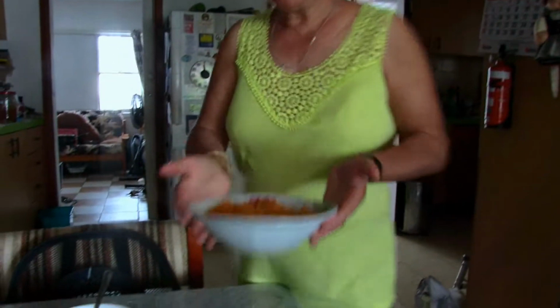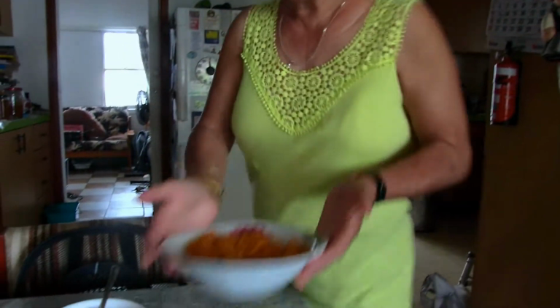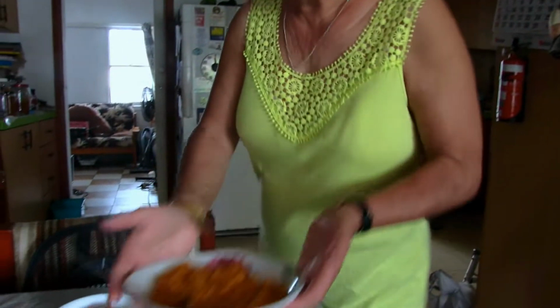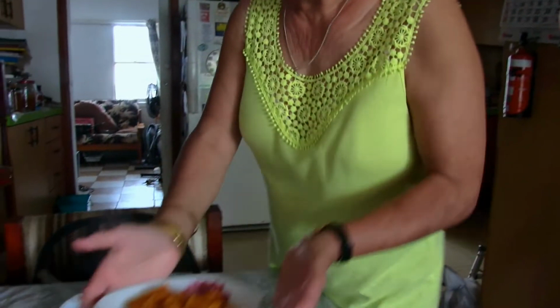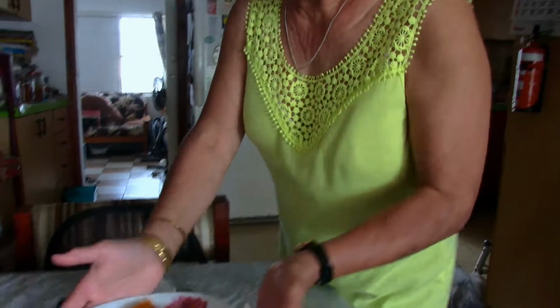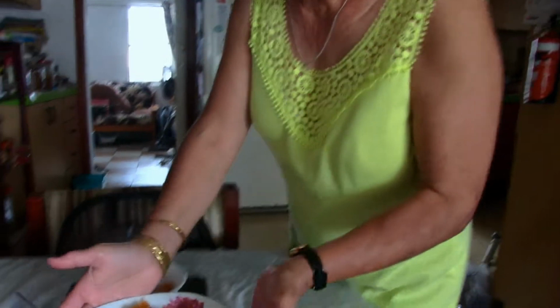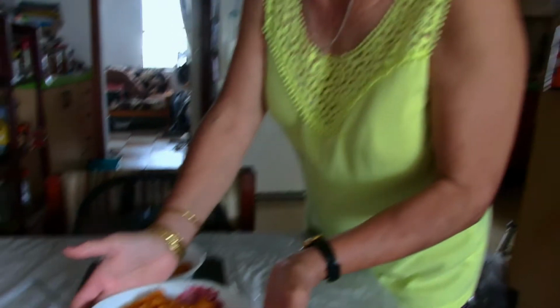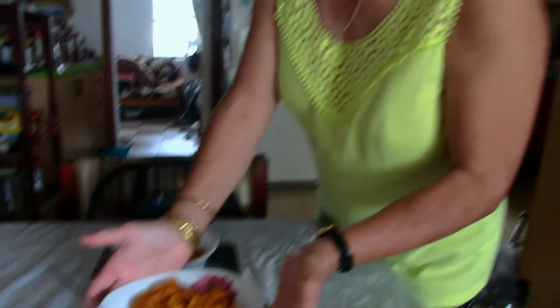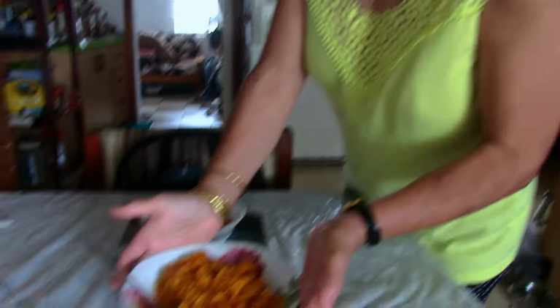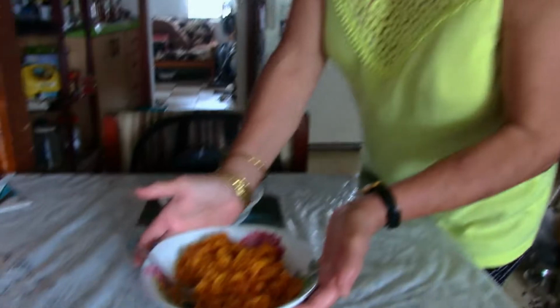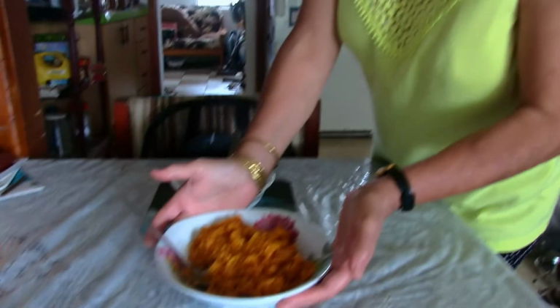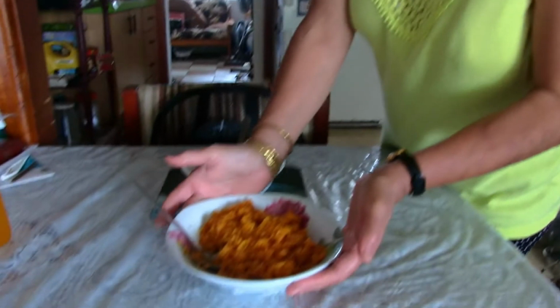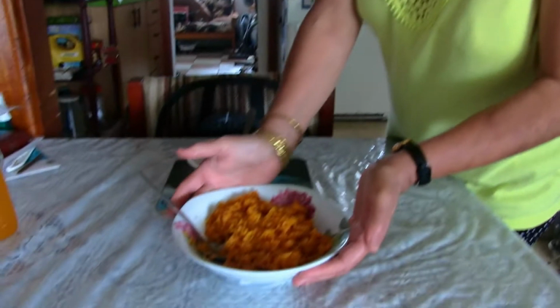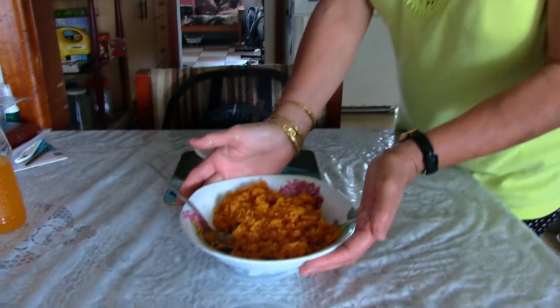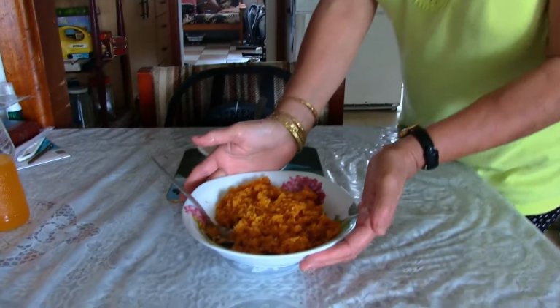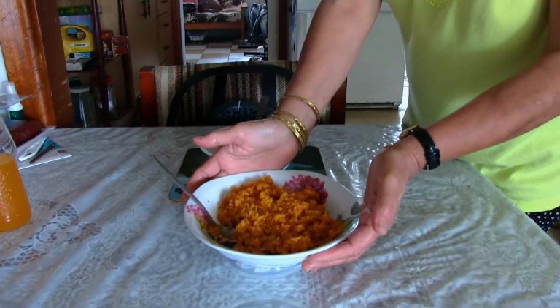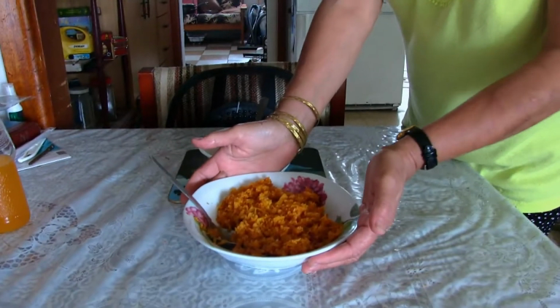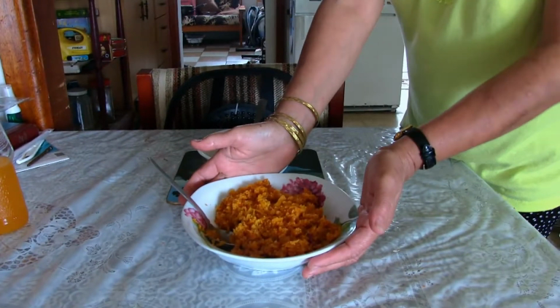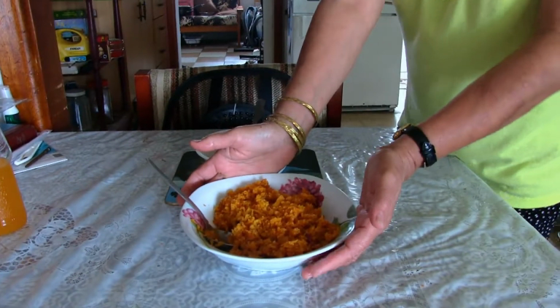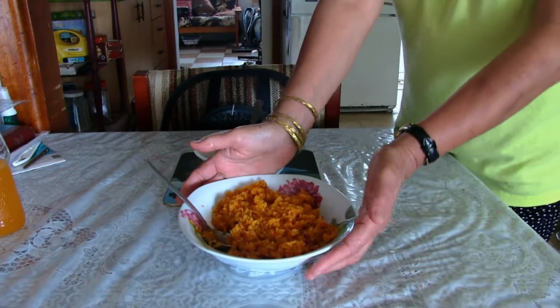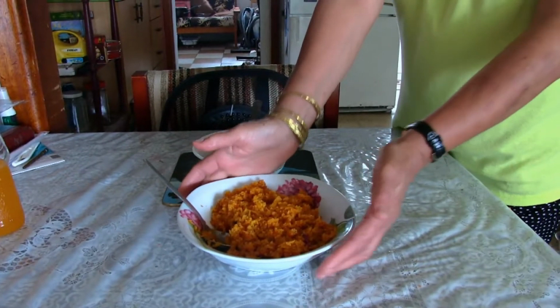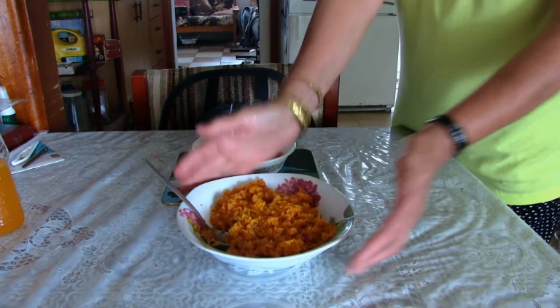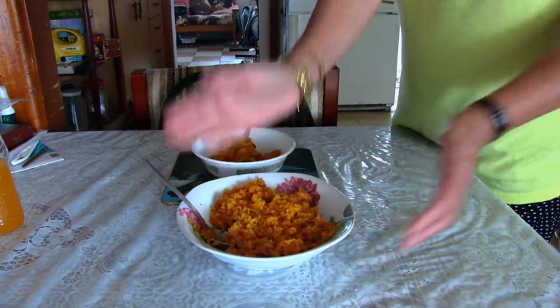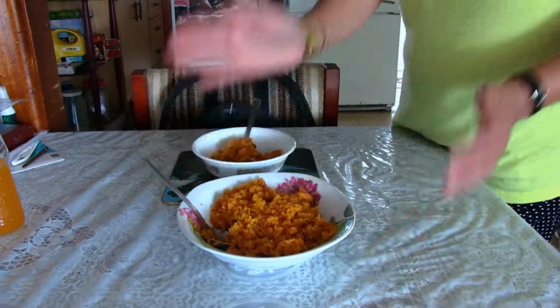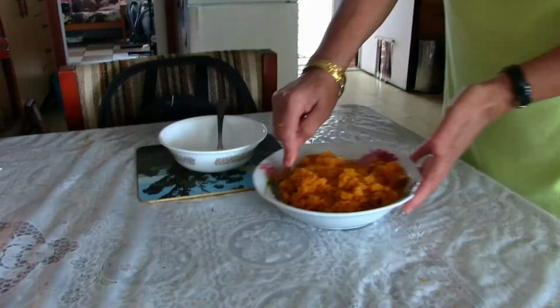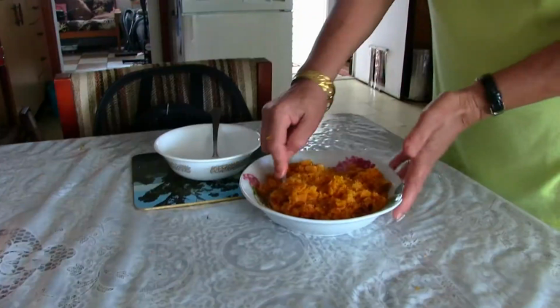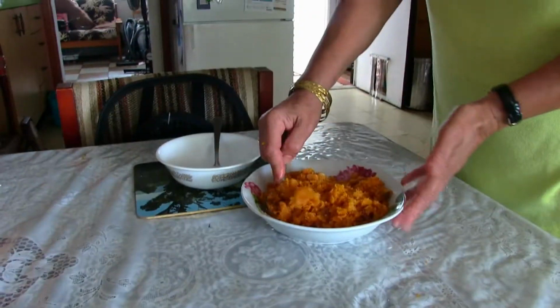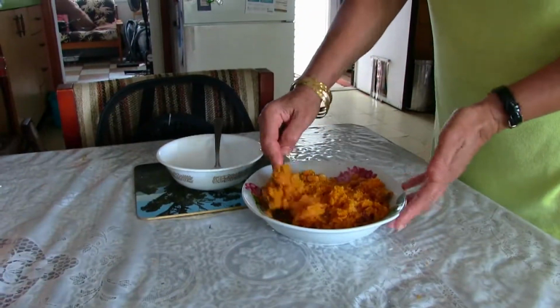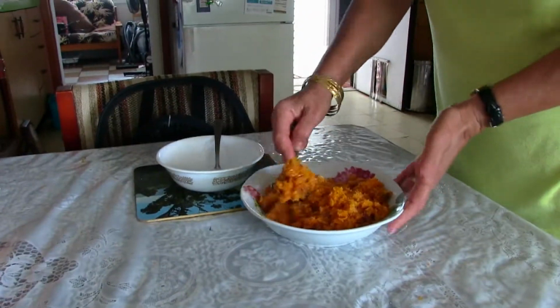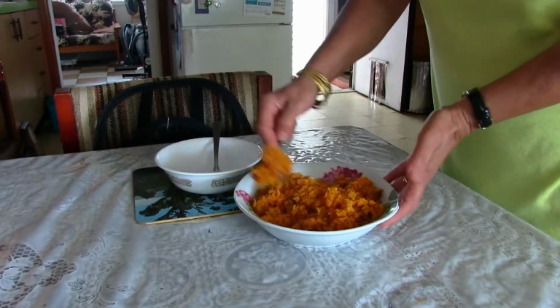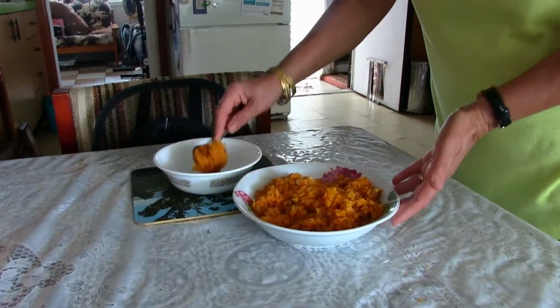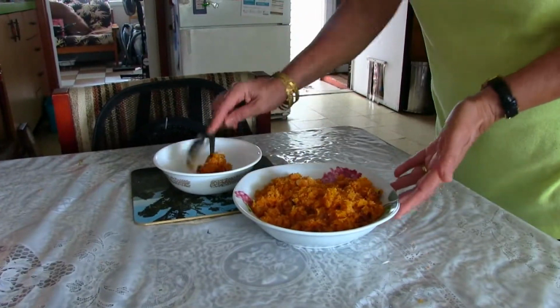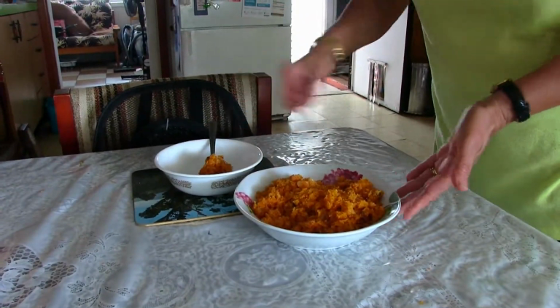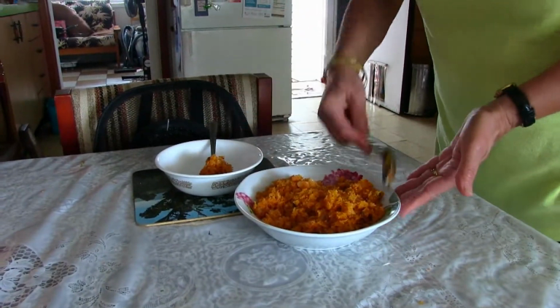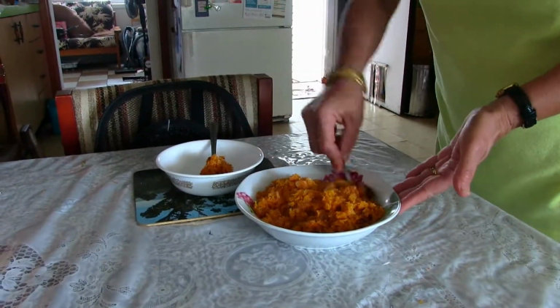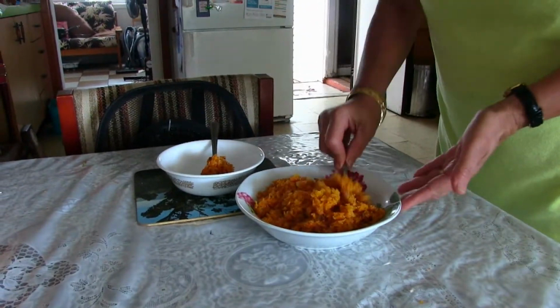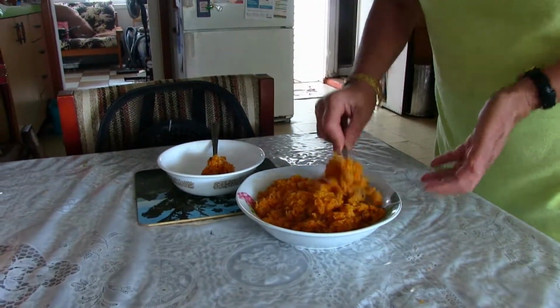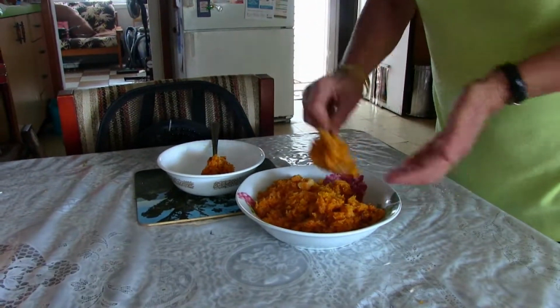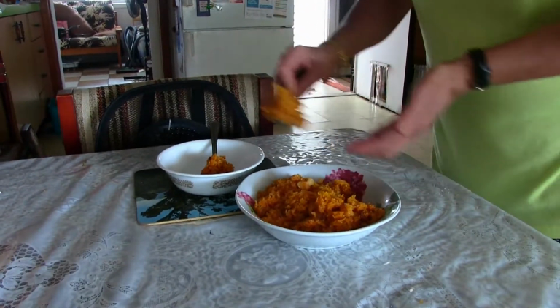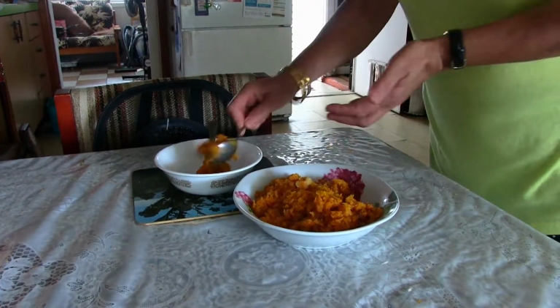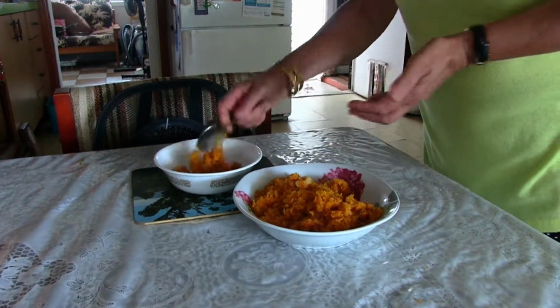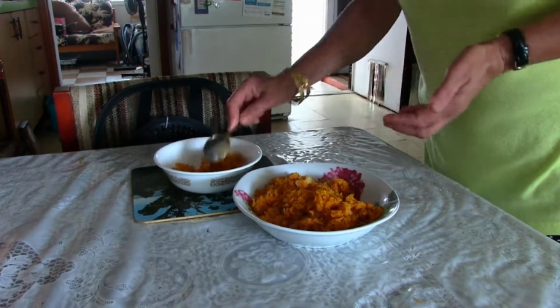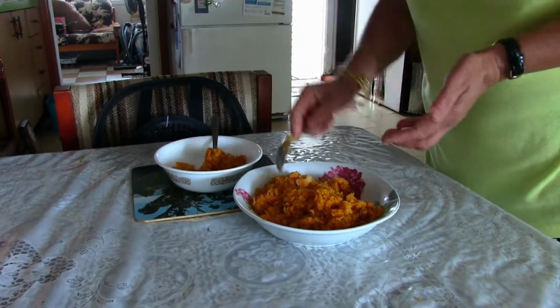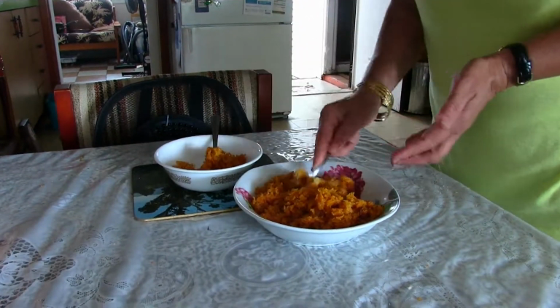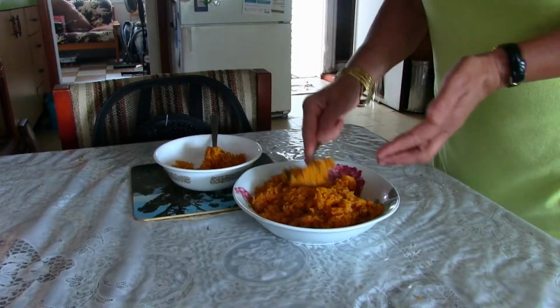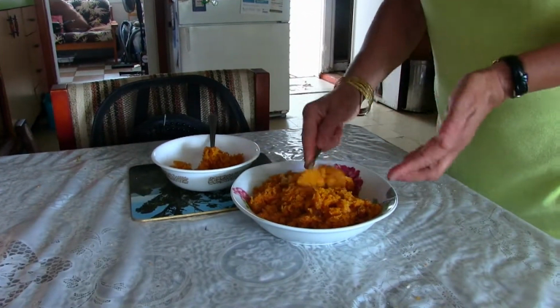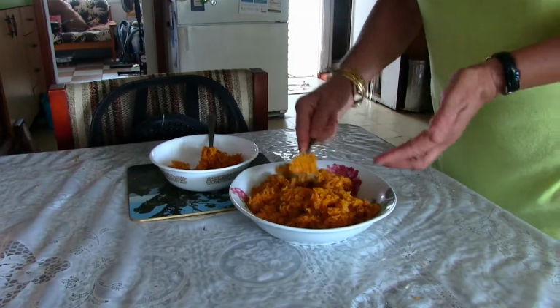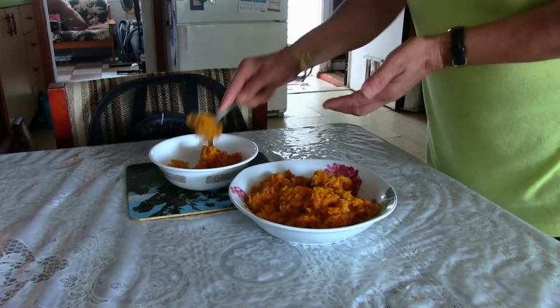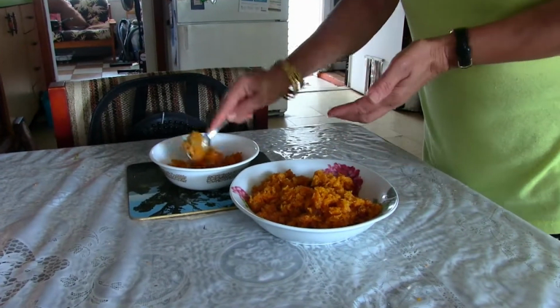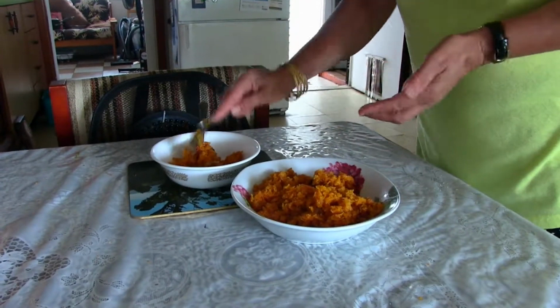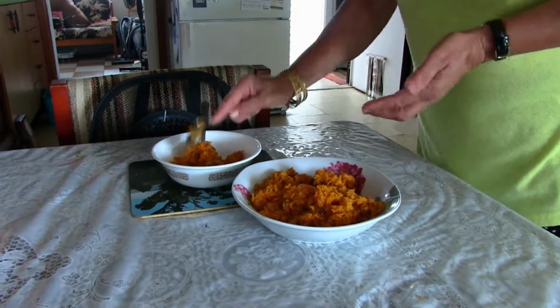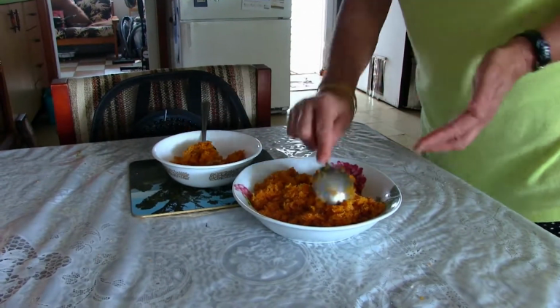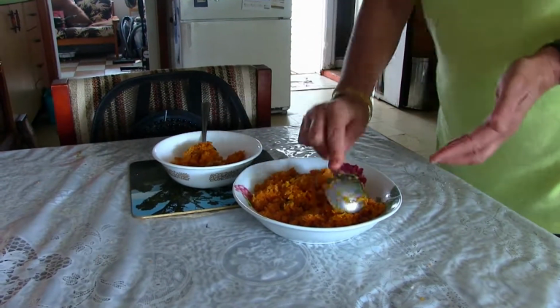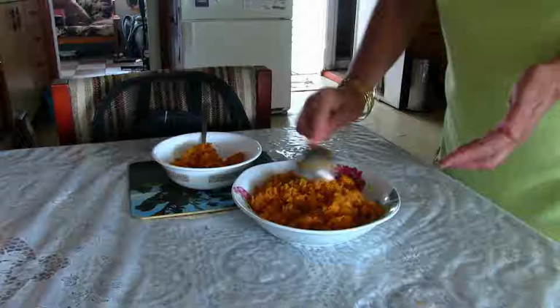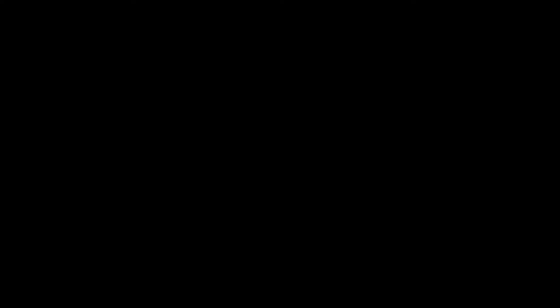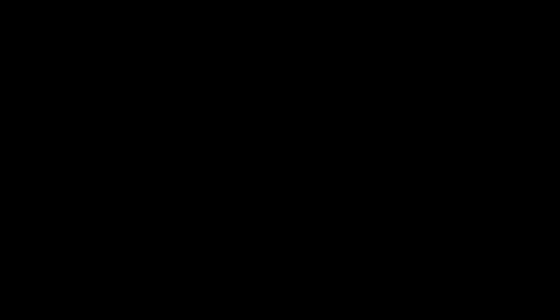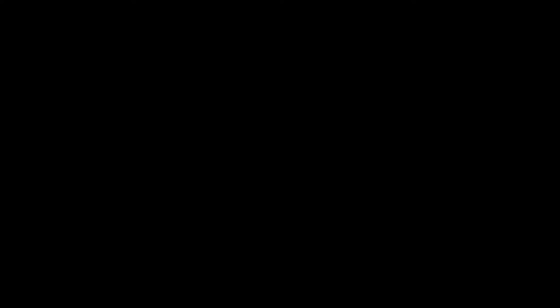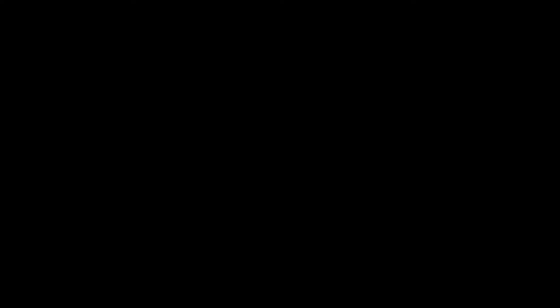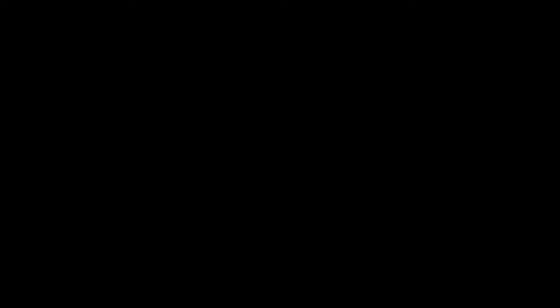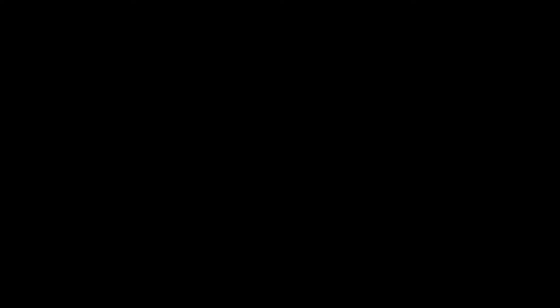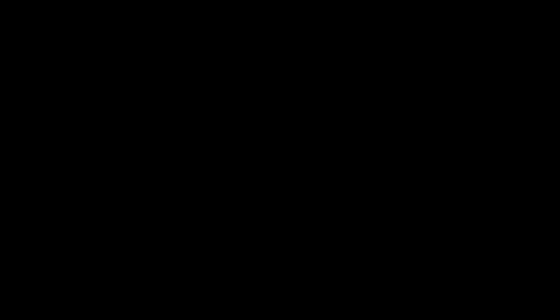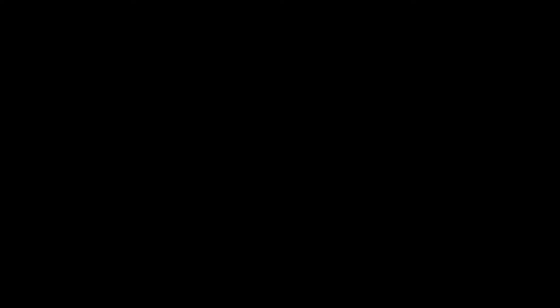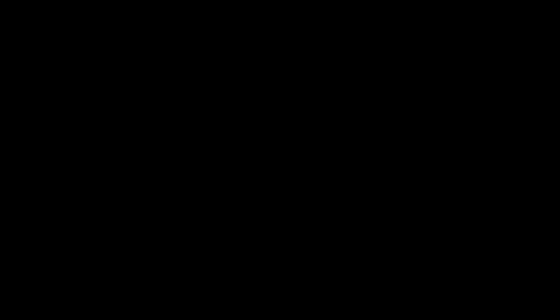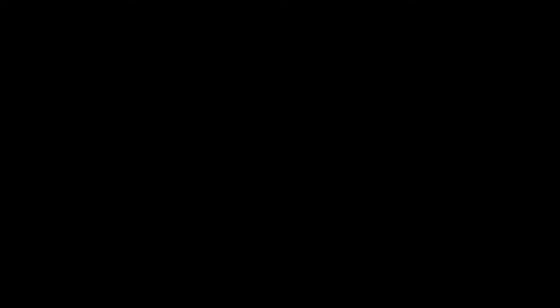And now it is ready to serve, hot or cold, to keep our body in good health.